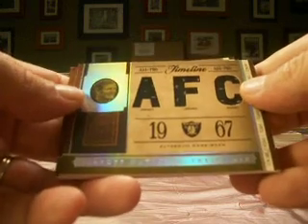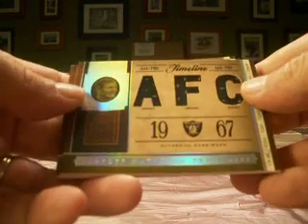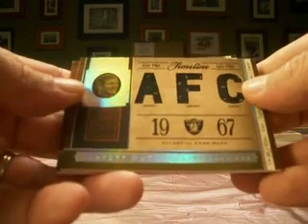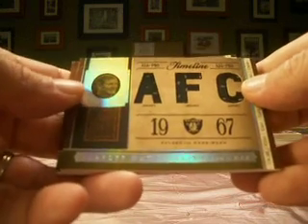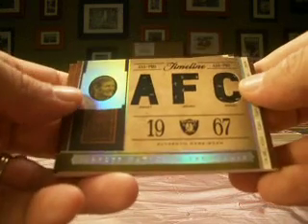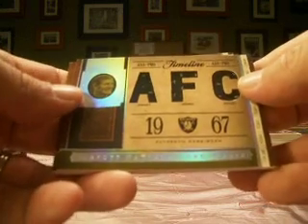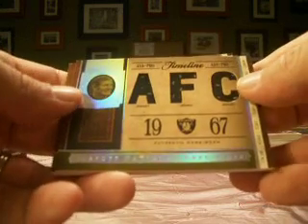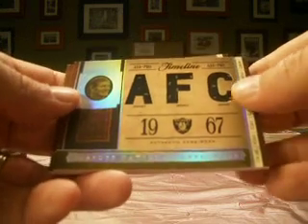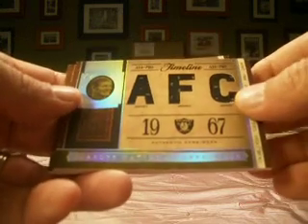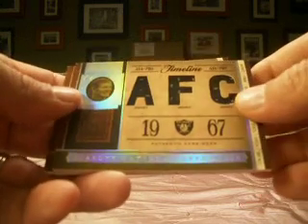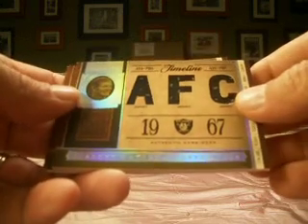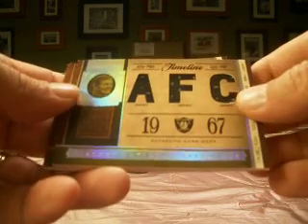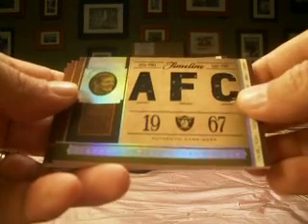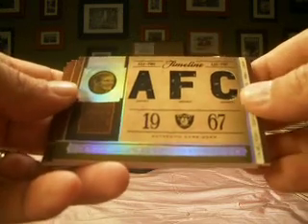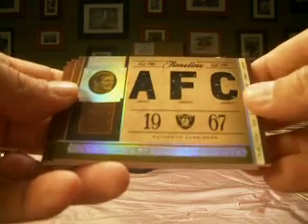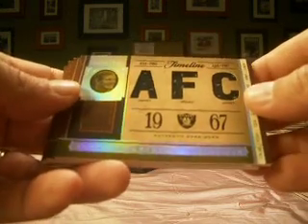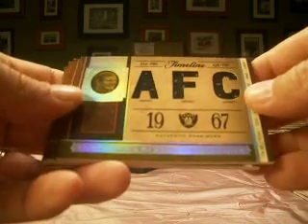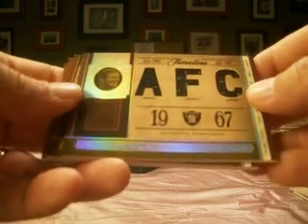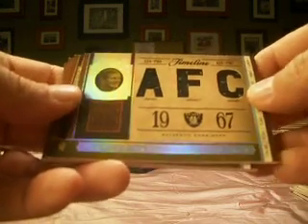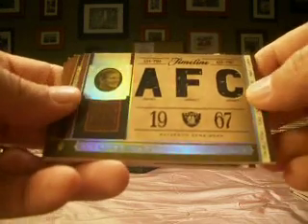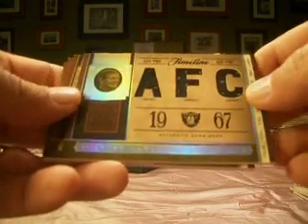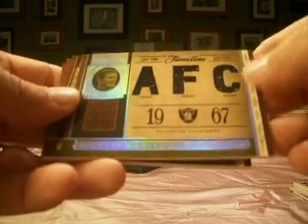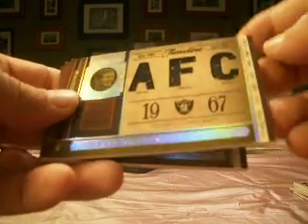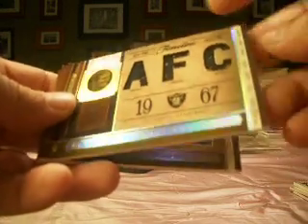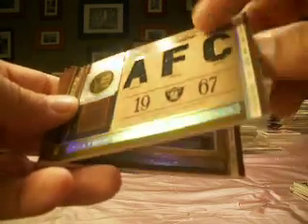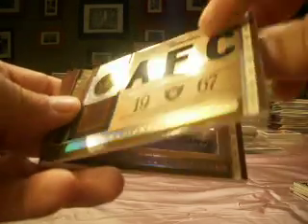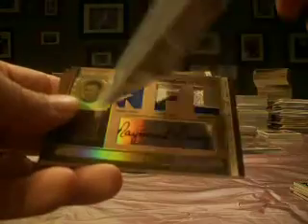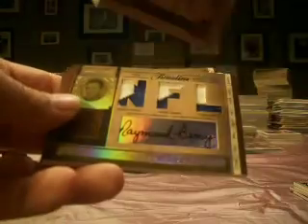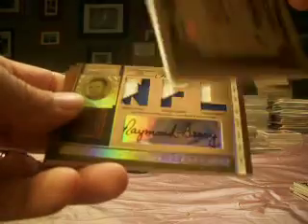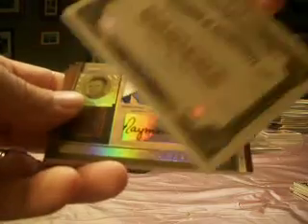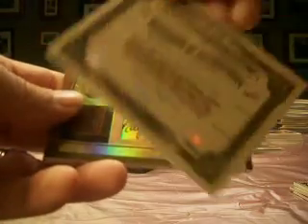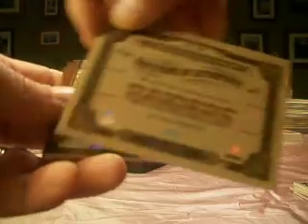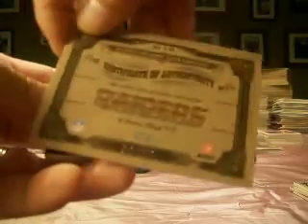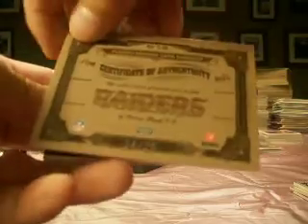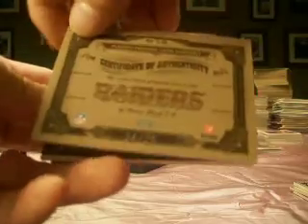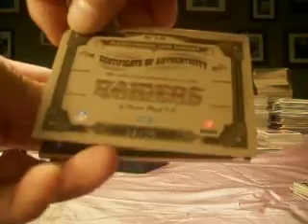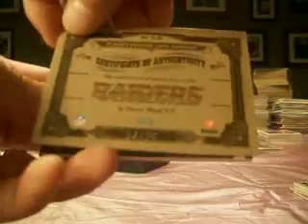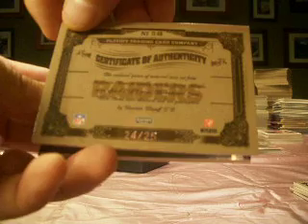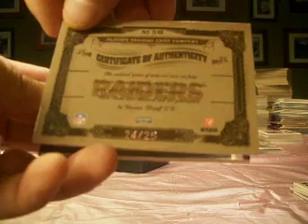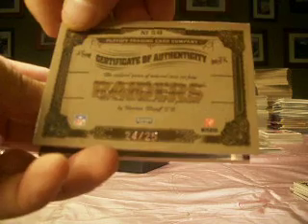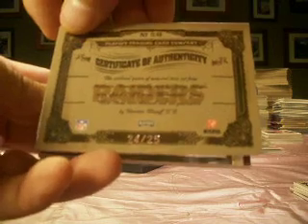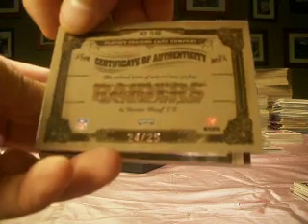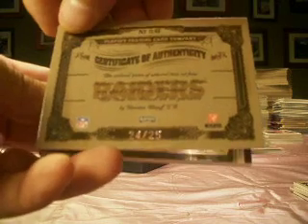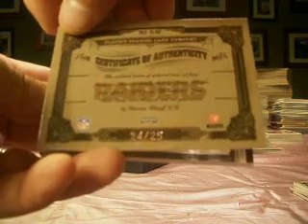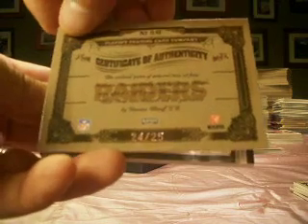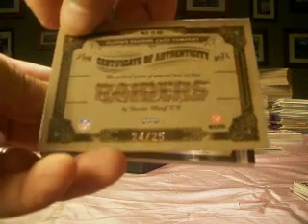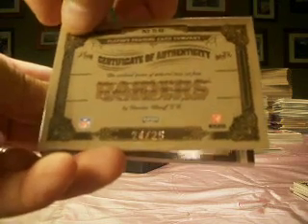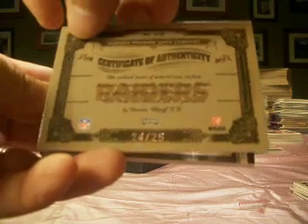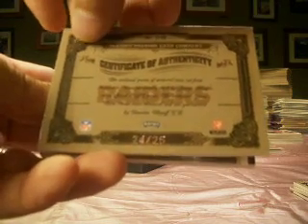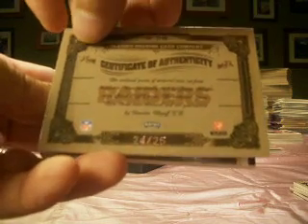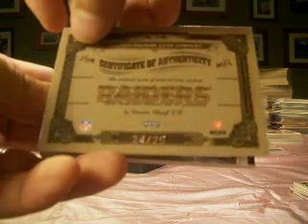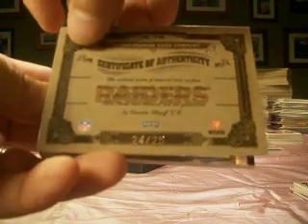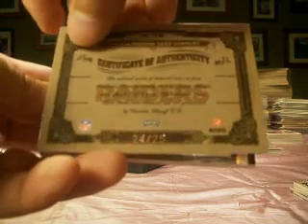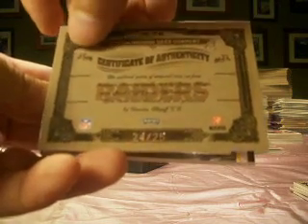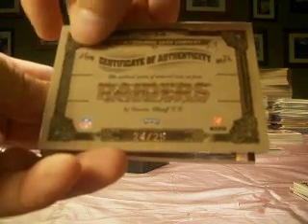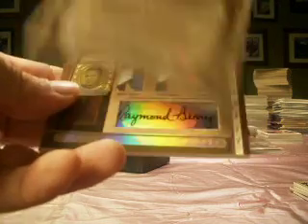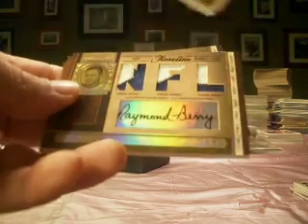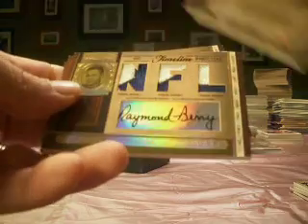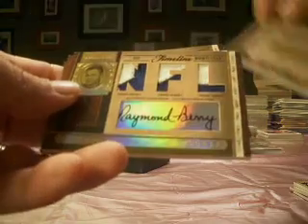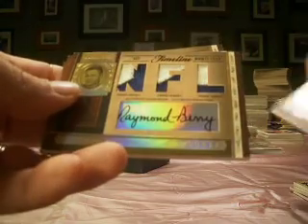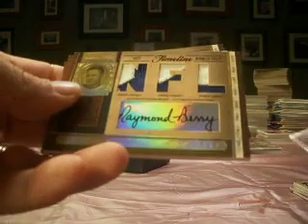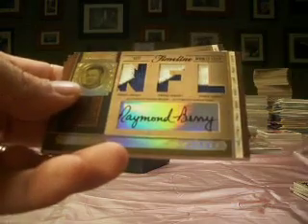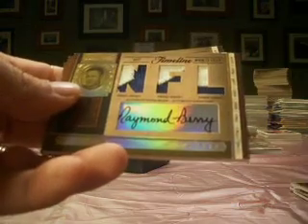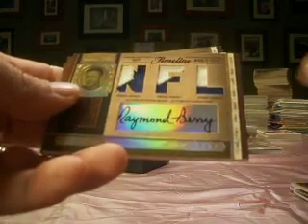This one is a George Blanda, triple jersey, number 24 of 25. So nice hit there.